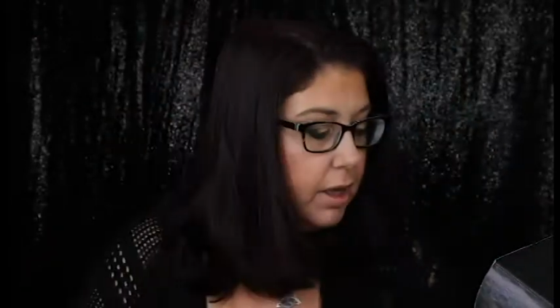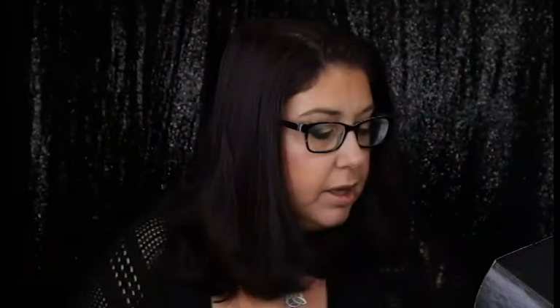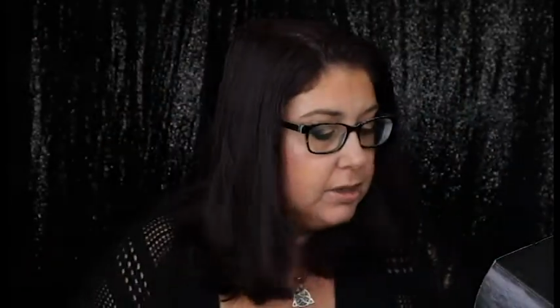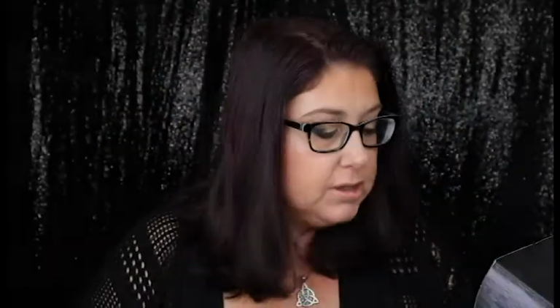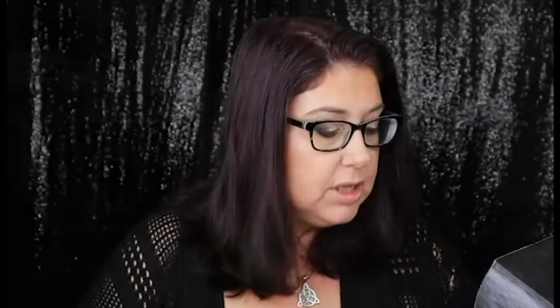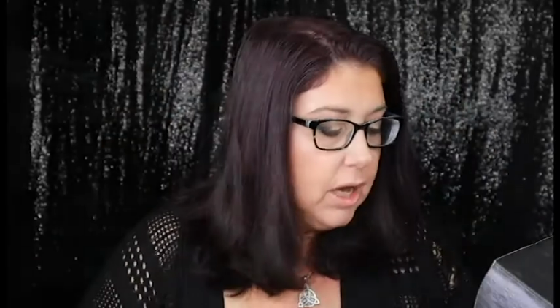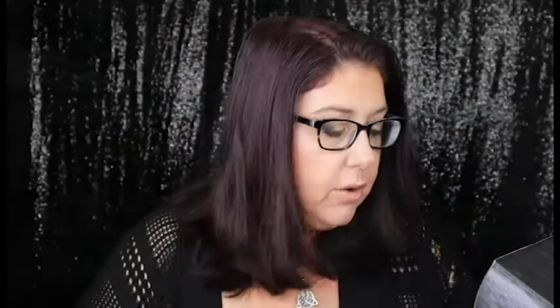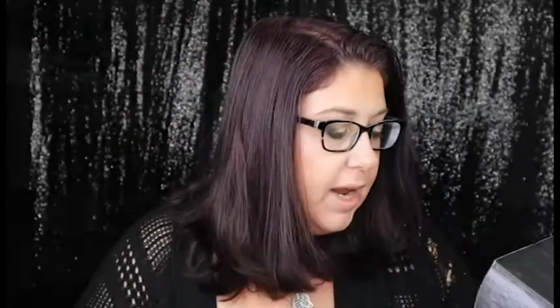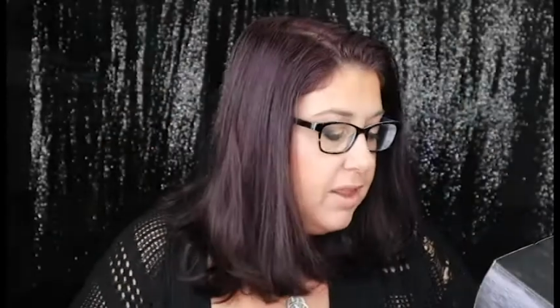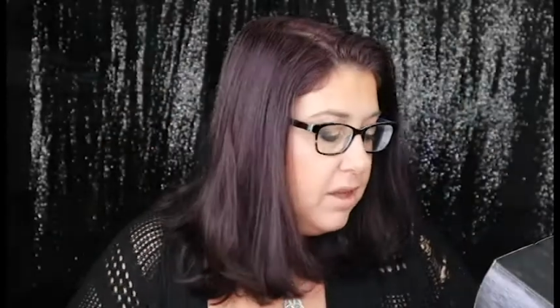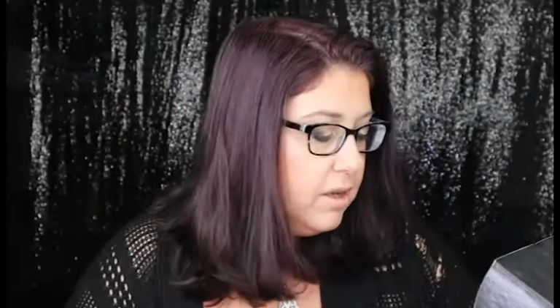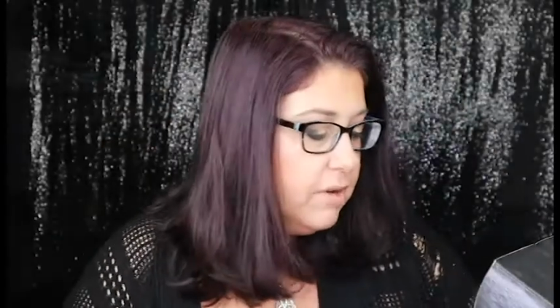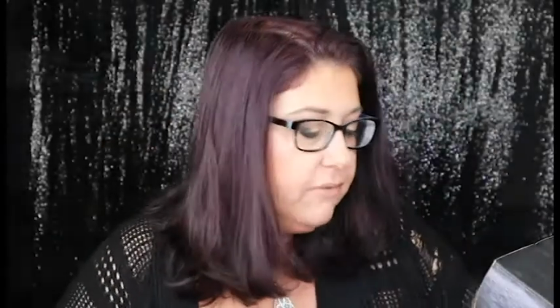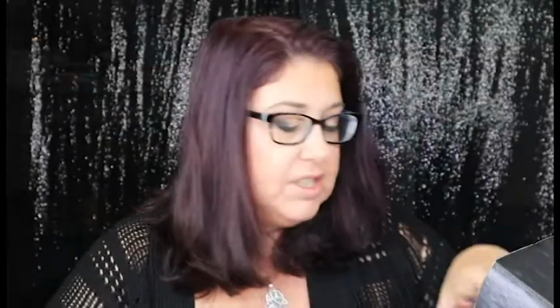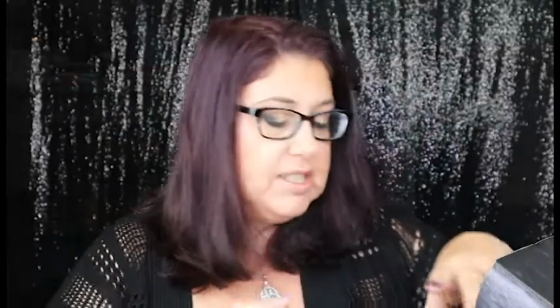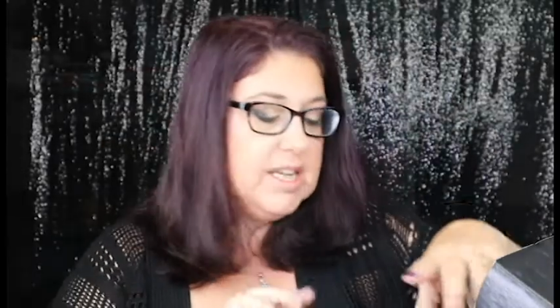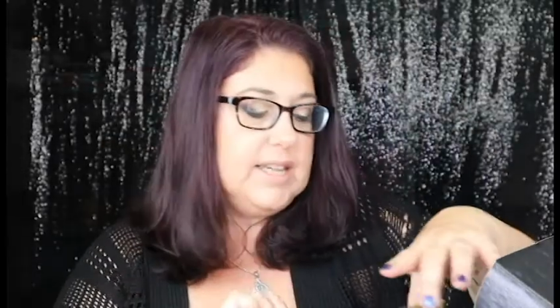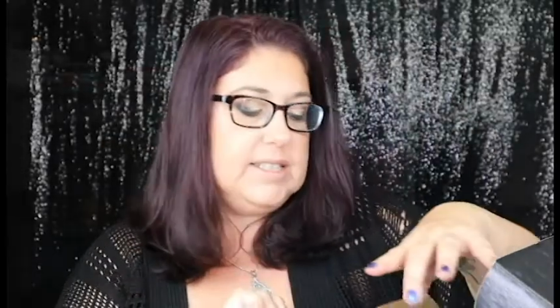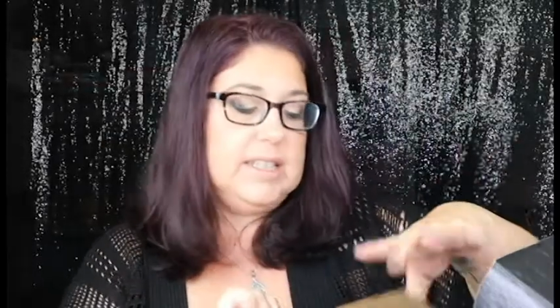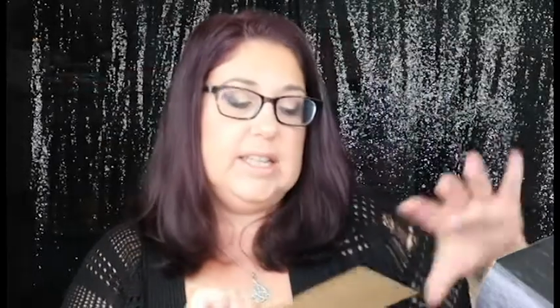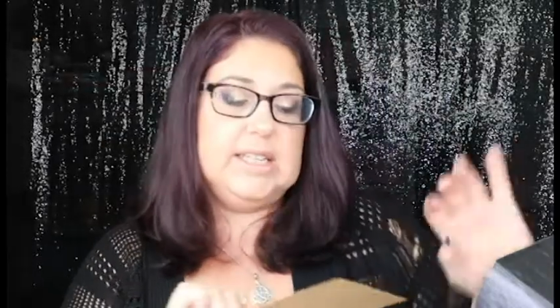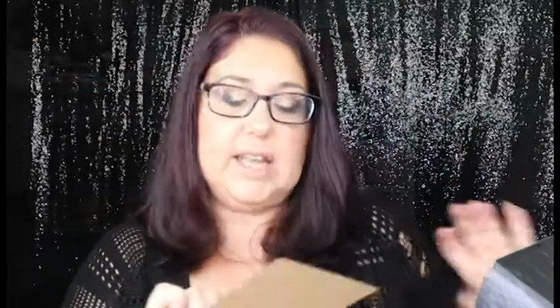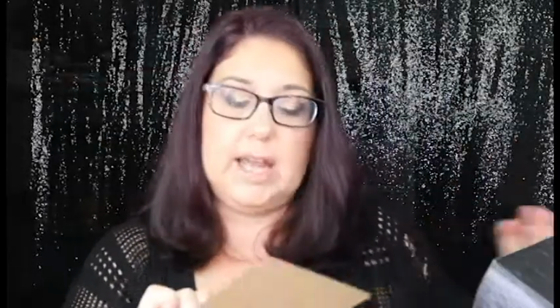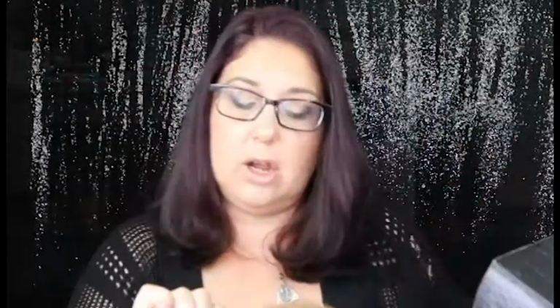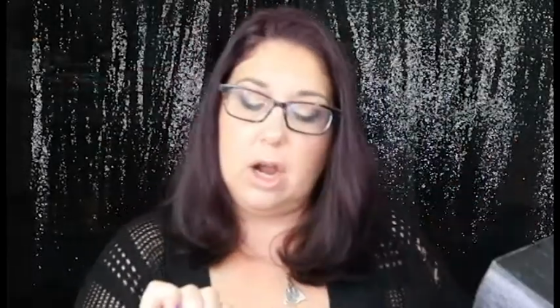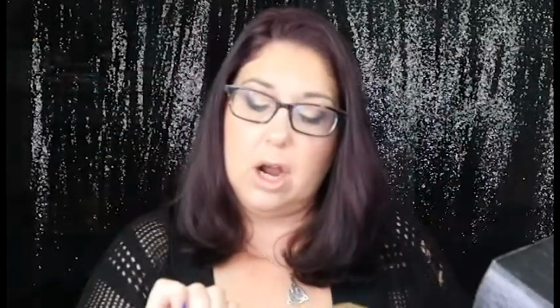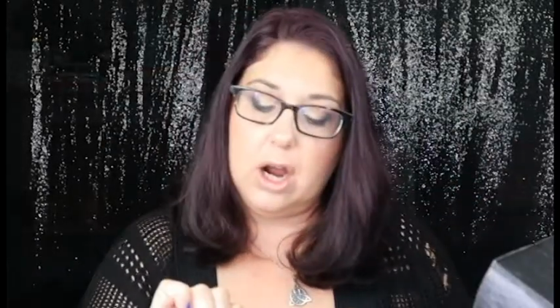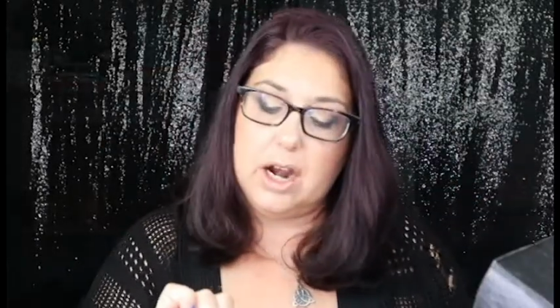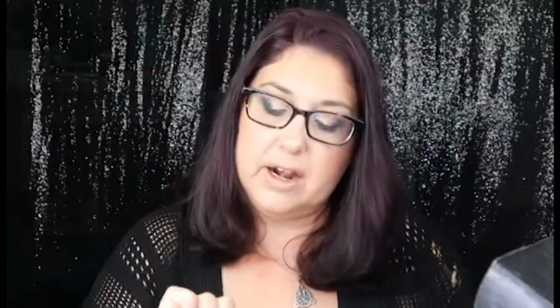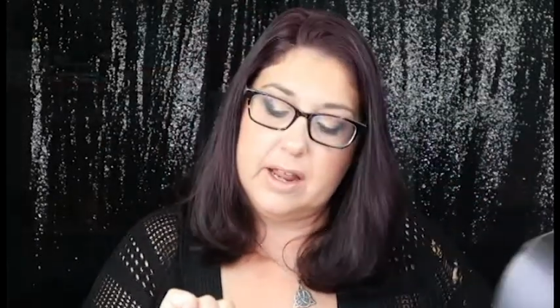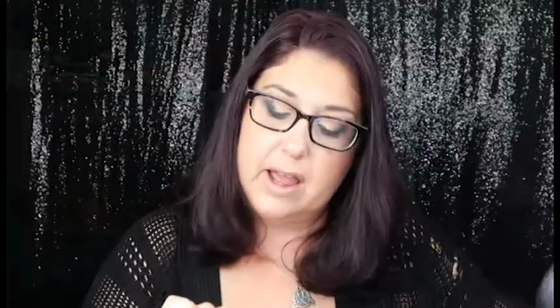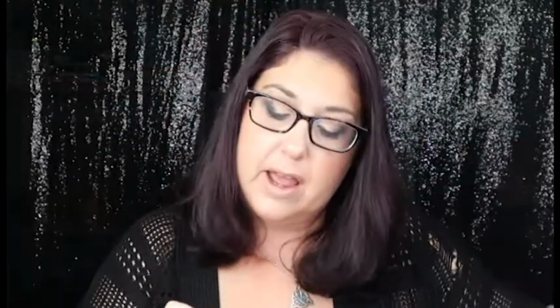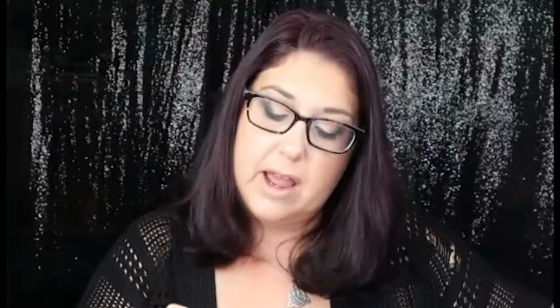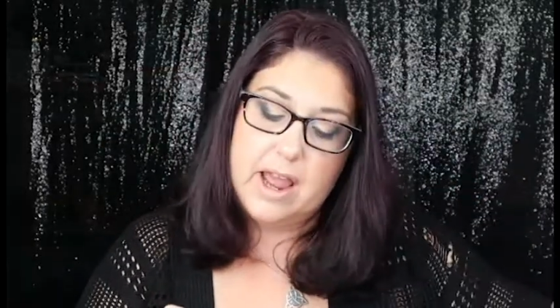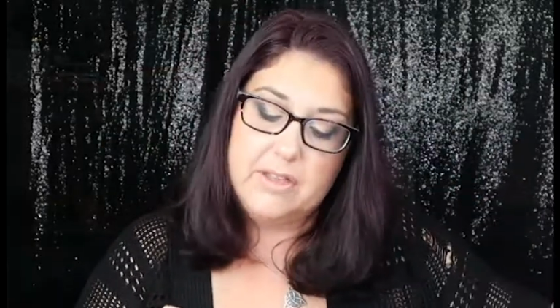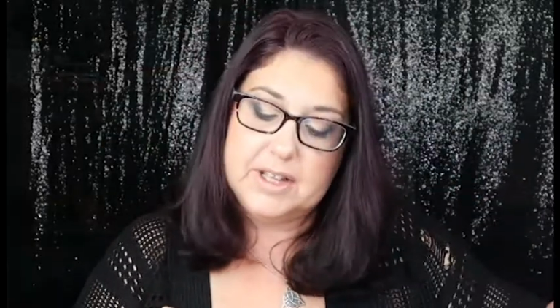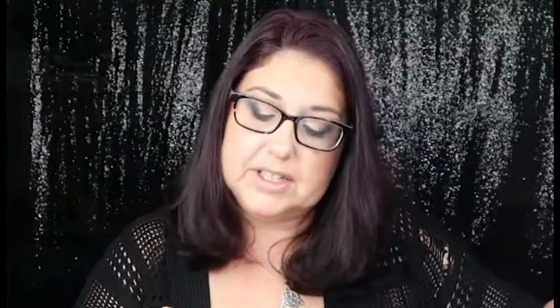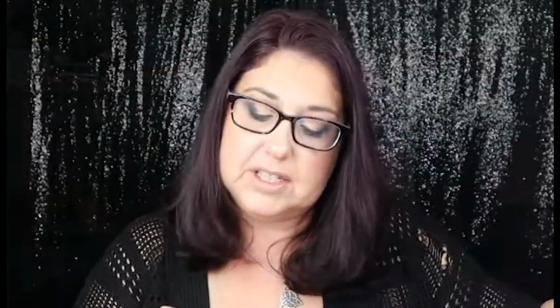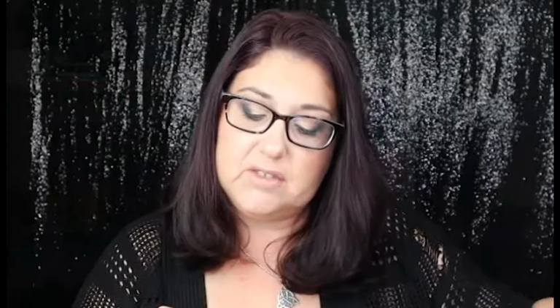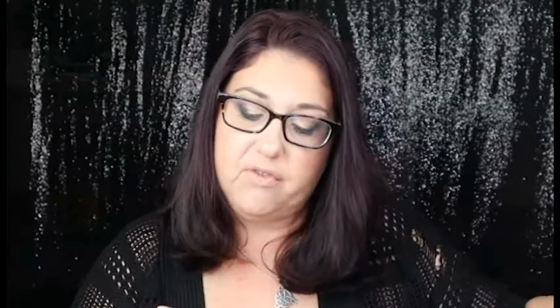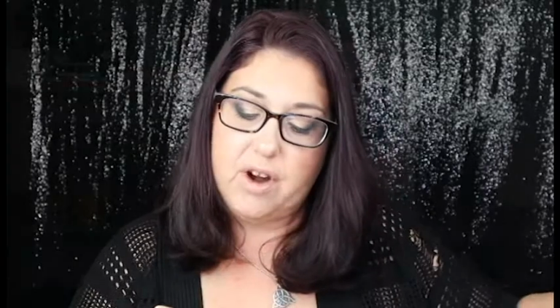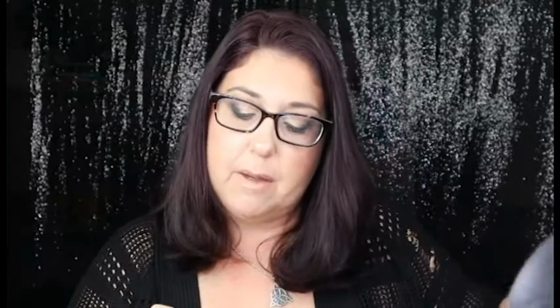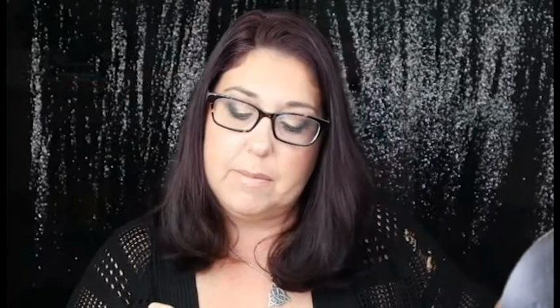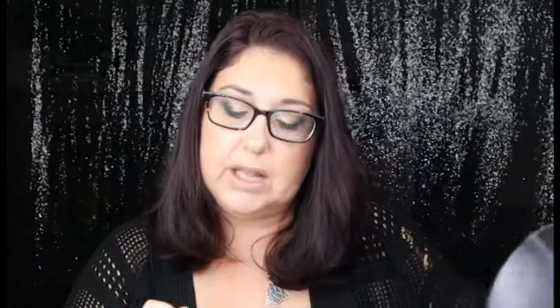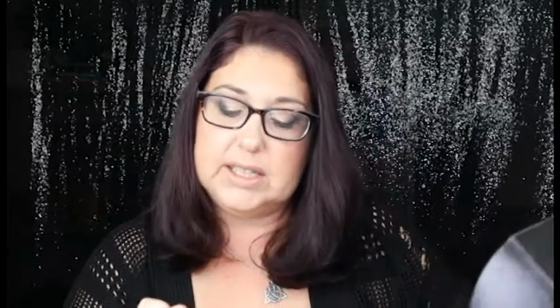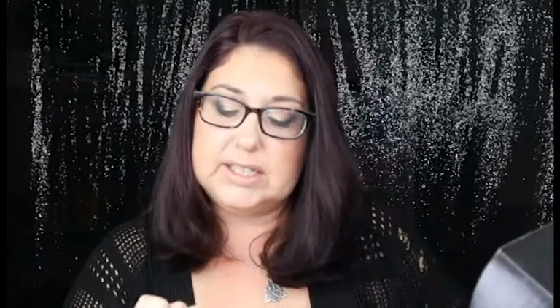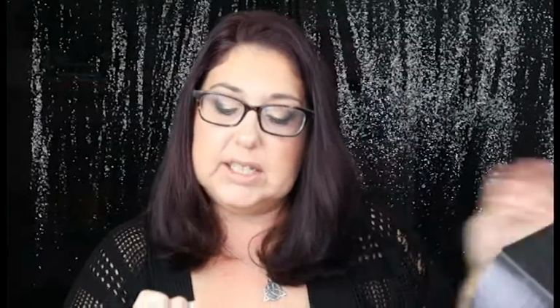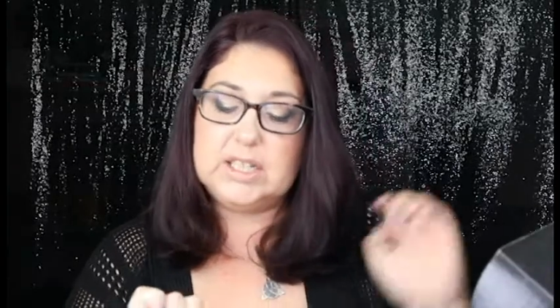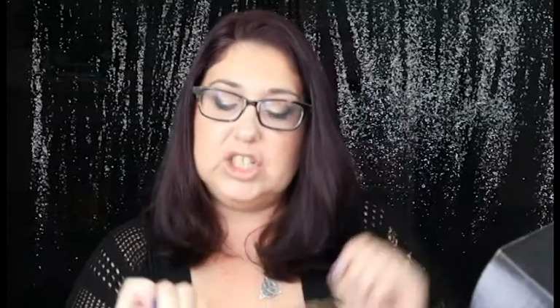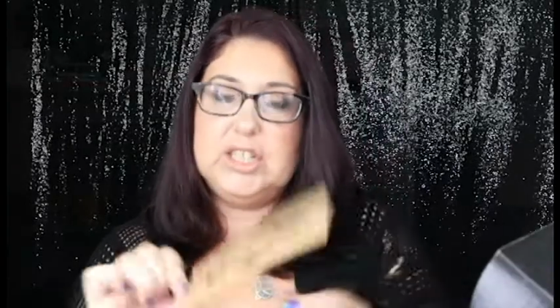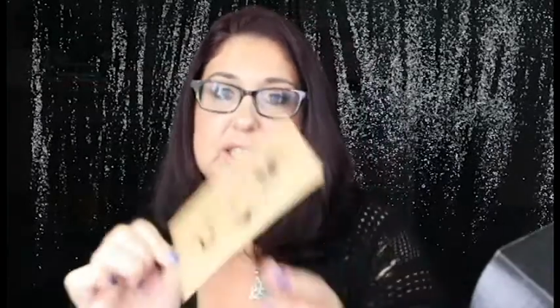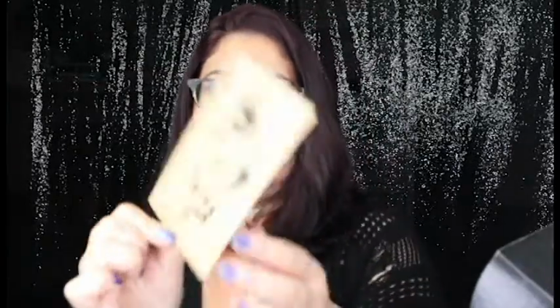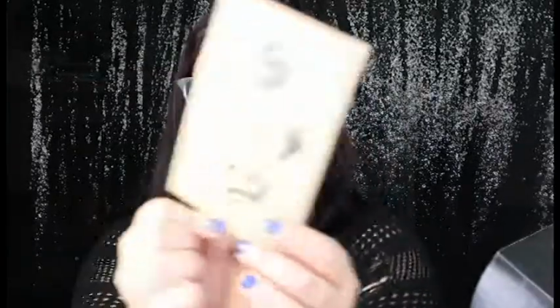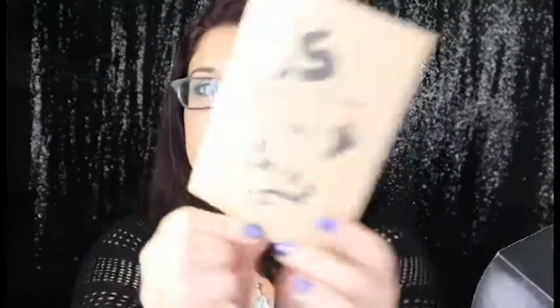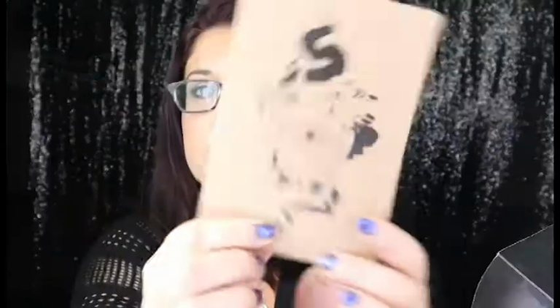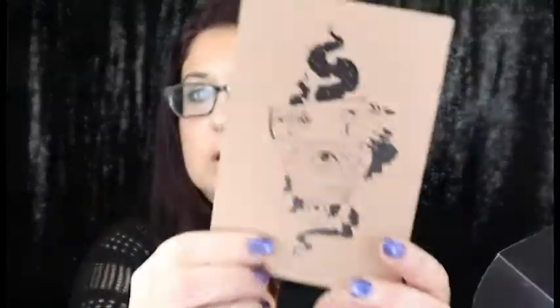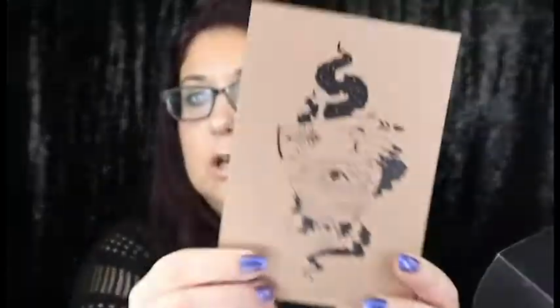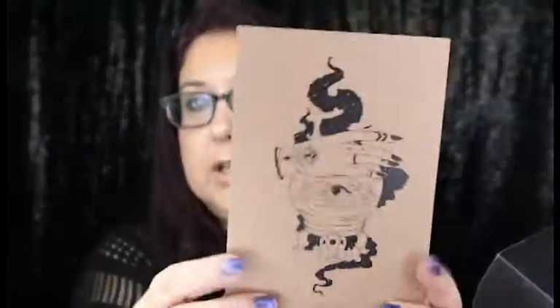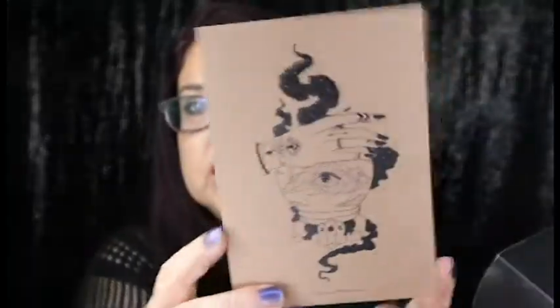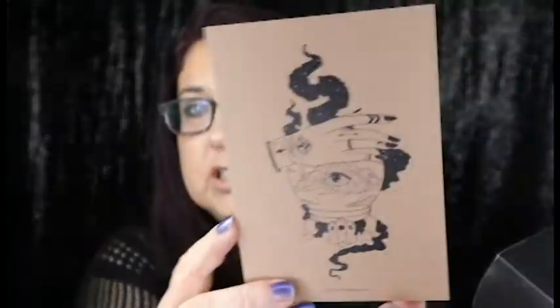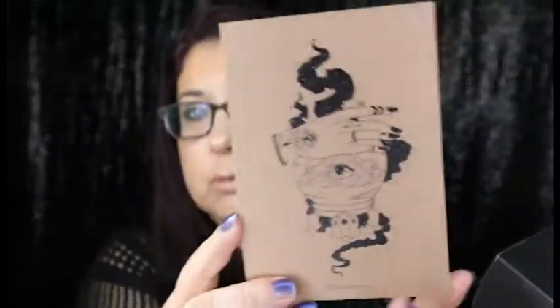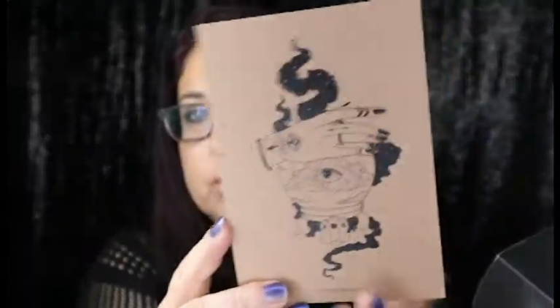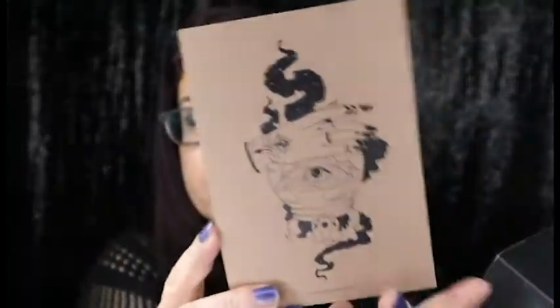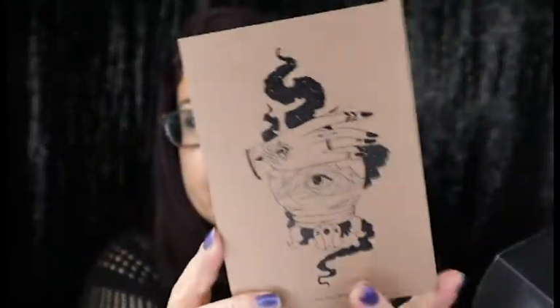So the first thing I see is a card, and this is from Lisa Schilling. Oh, that's so pretty.